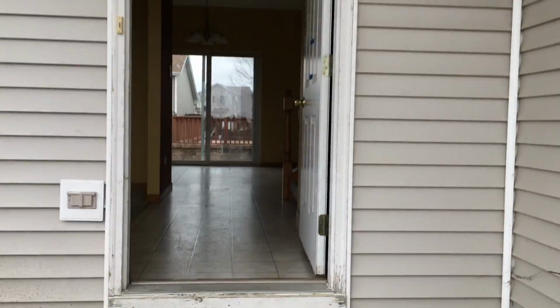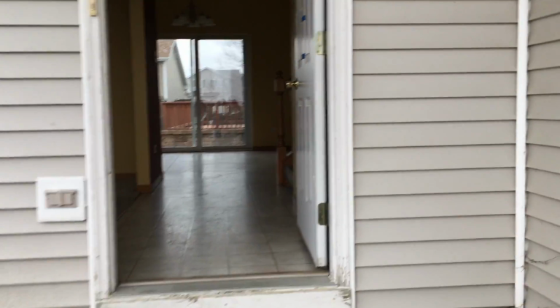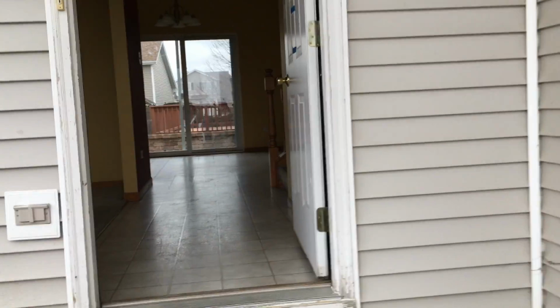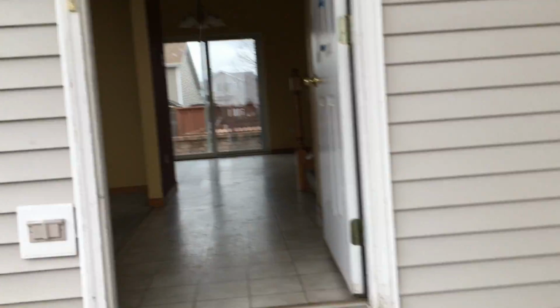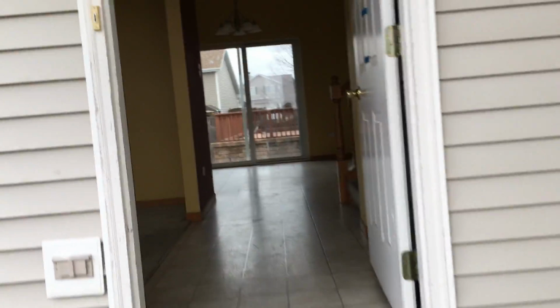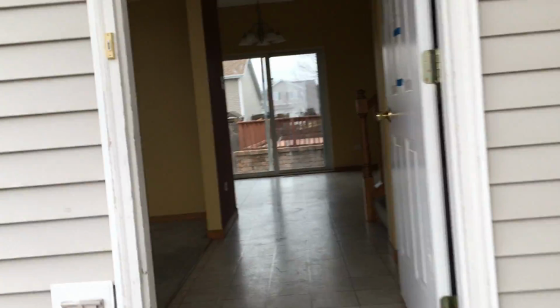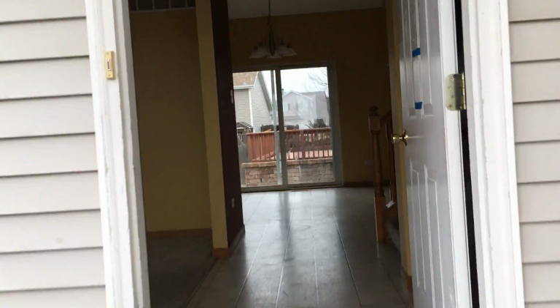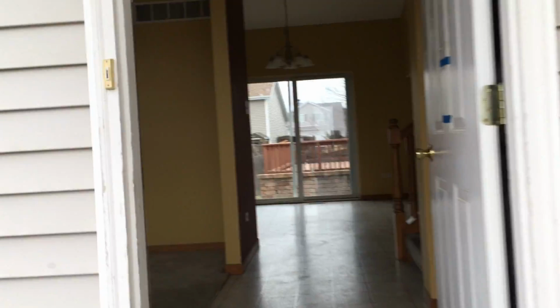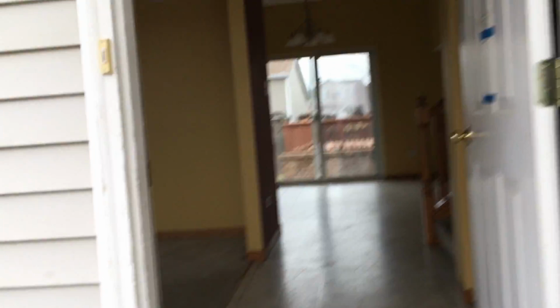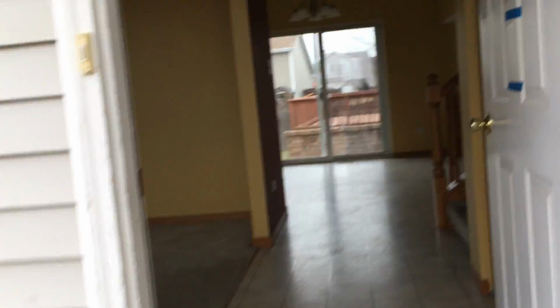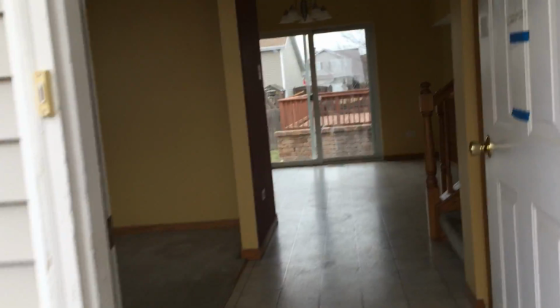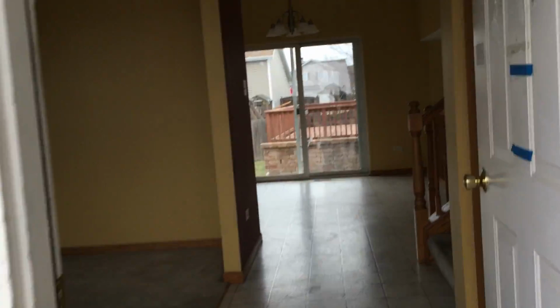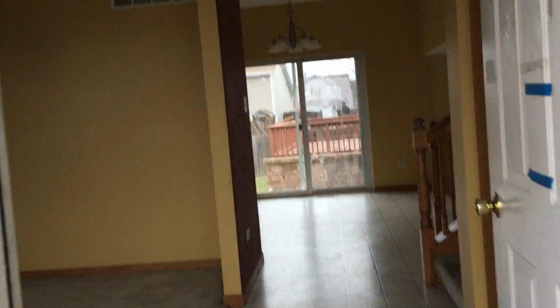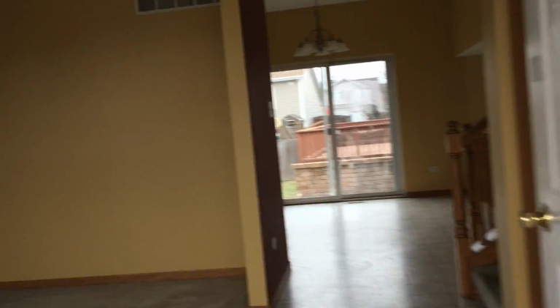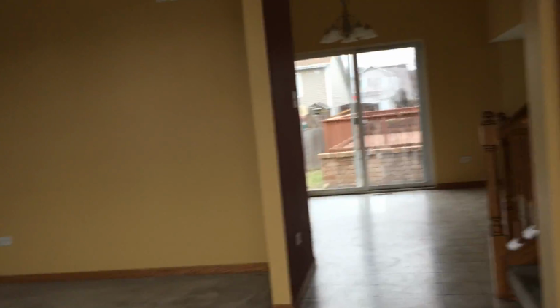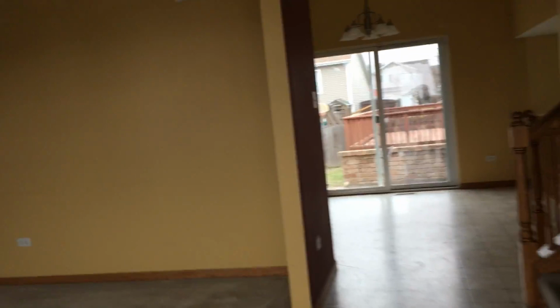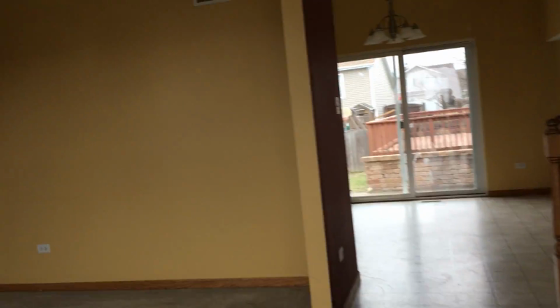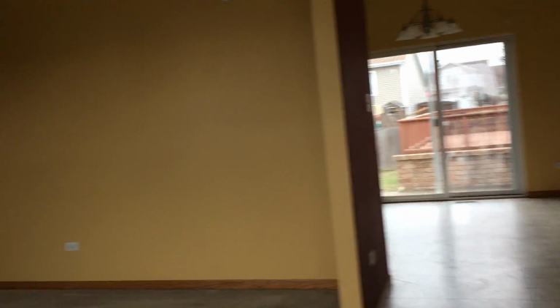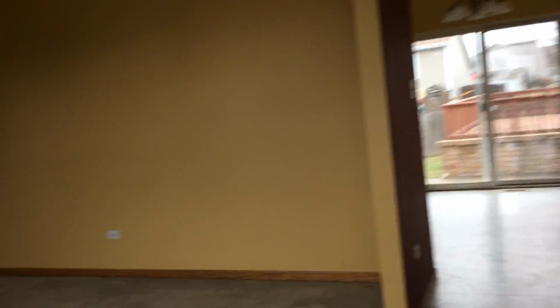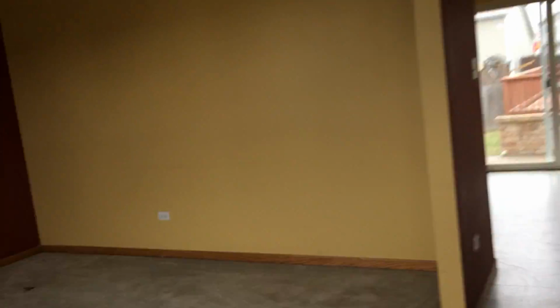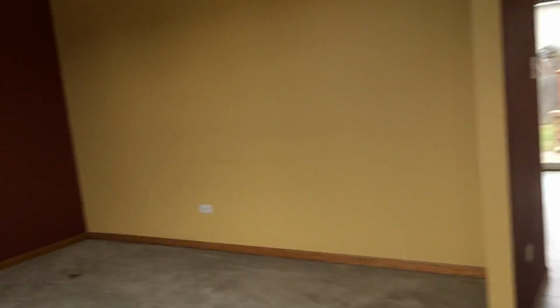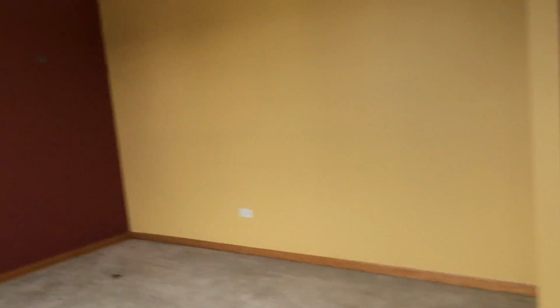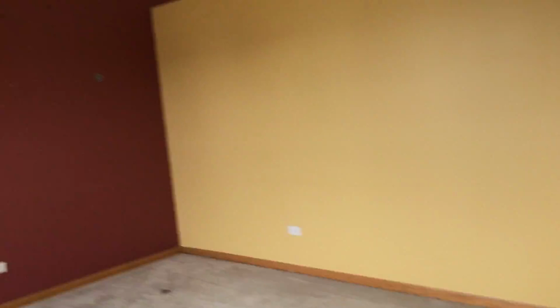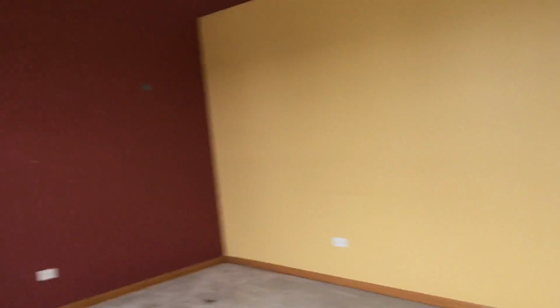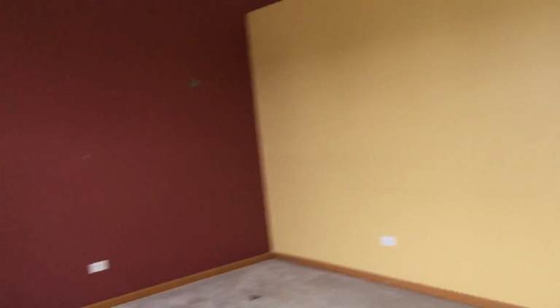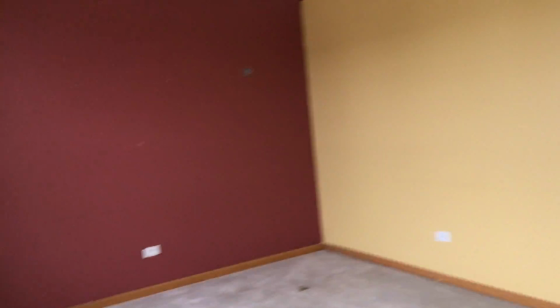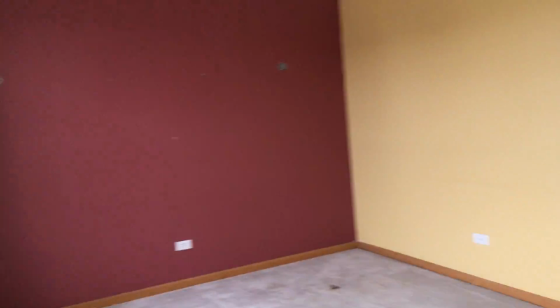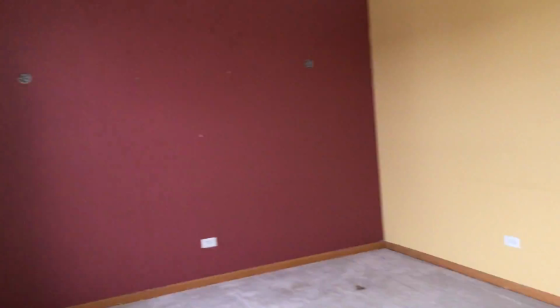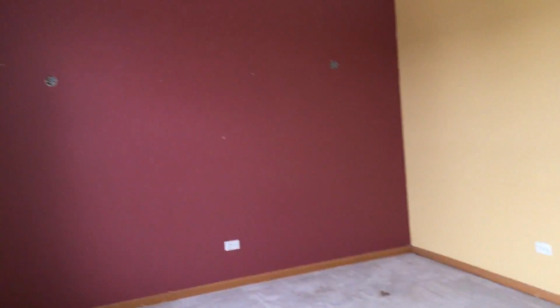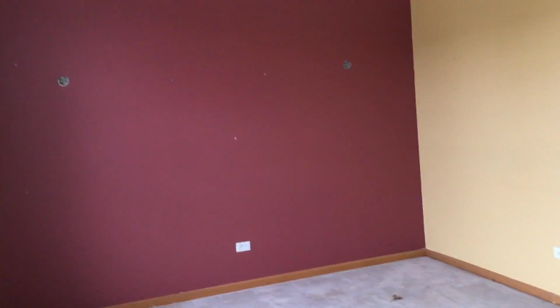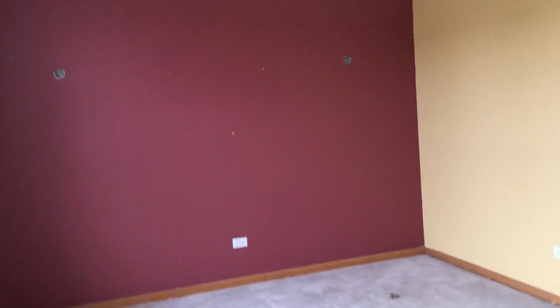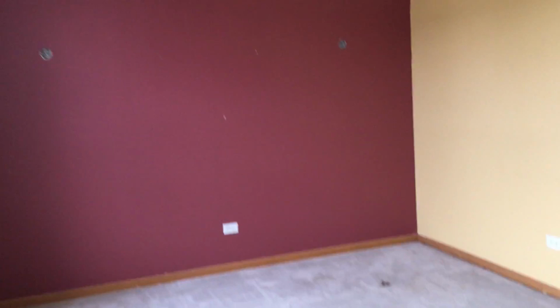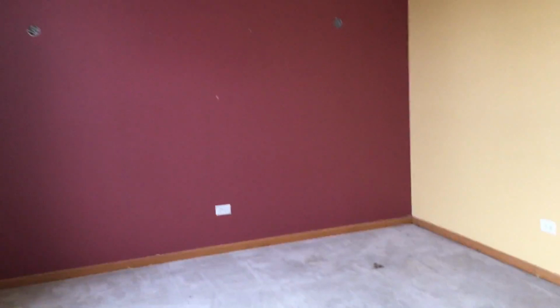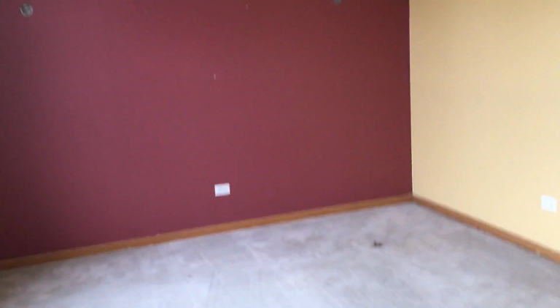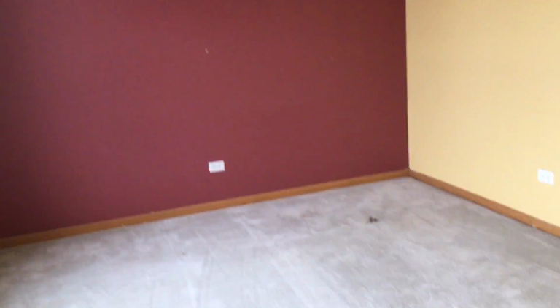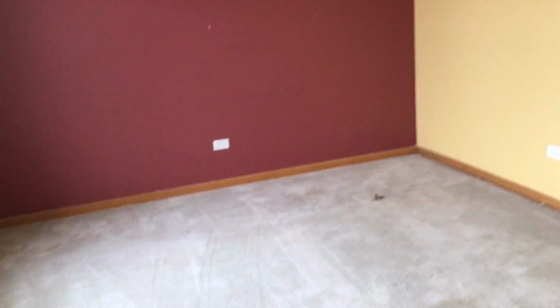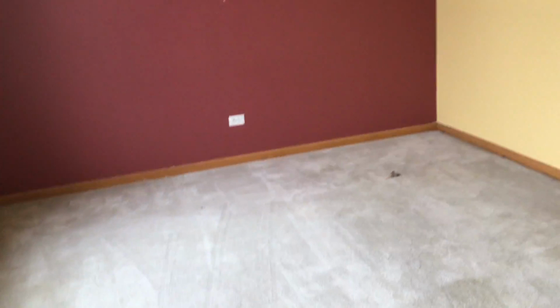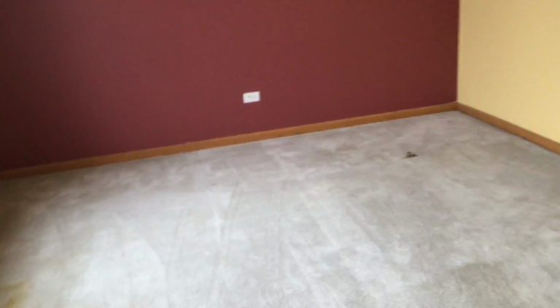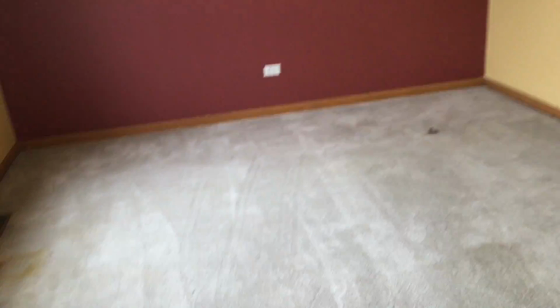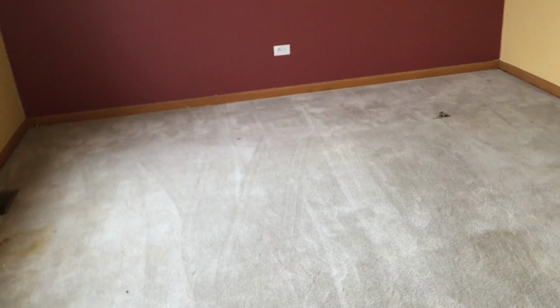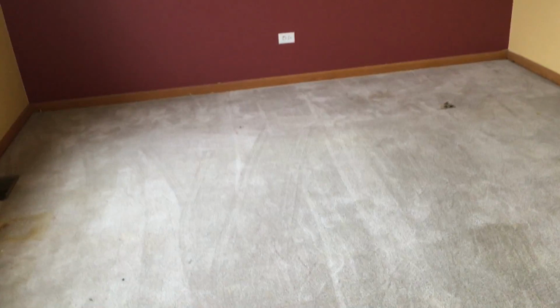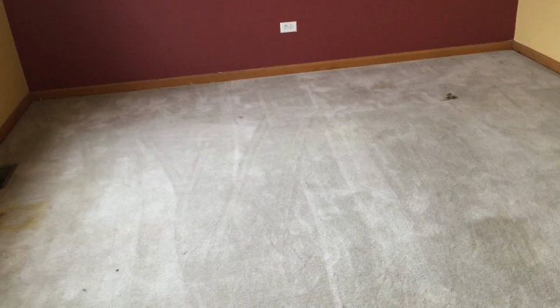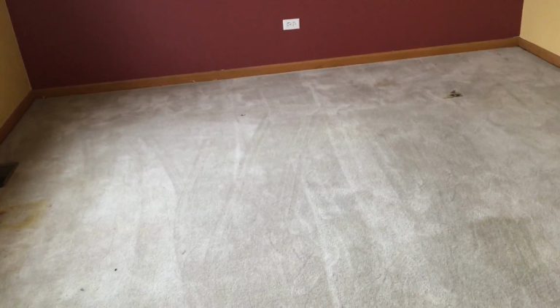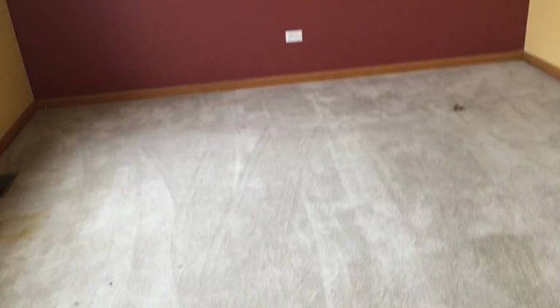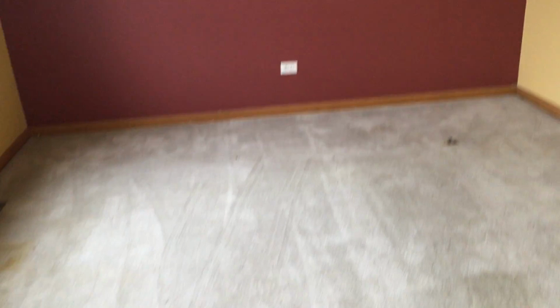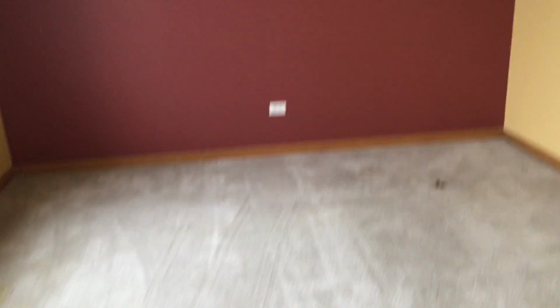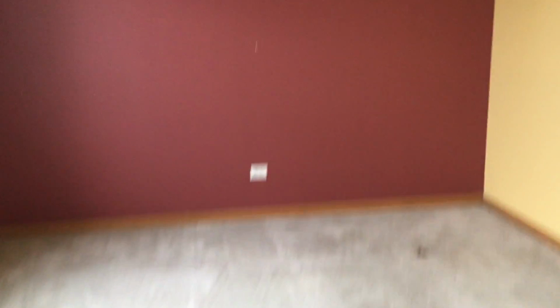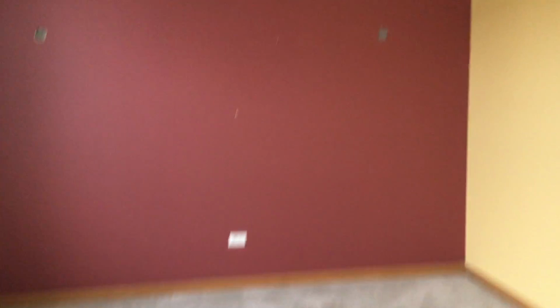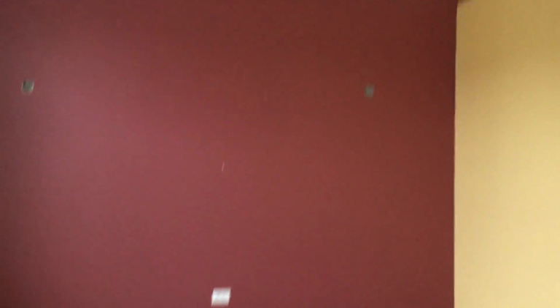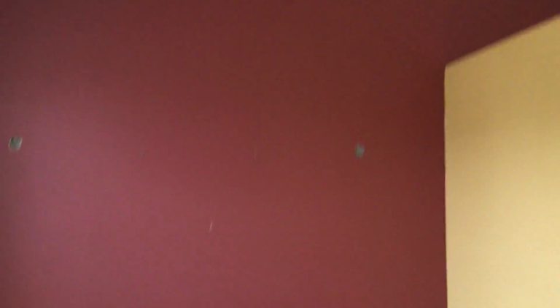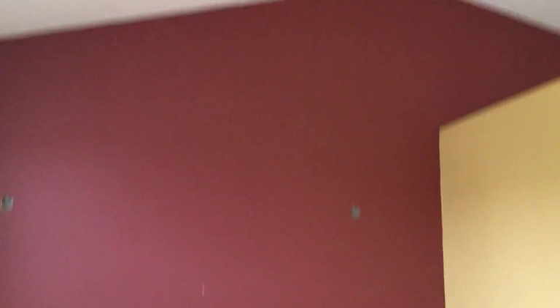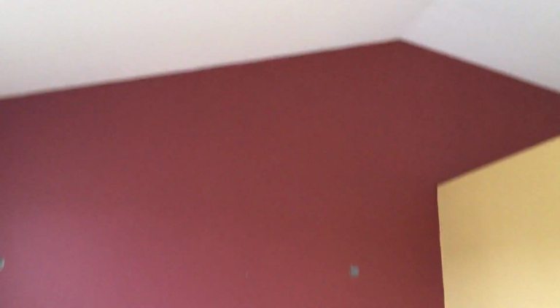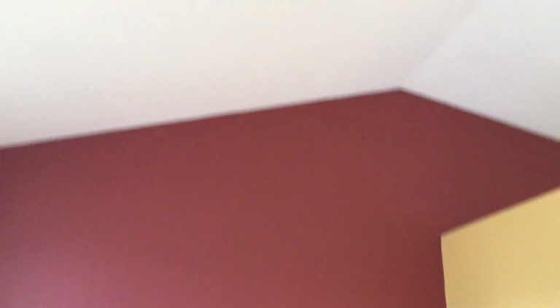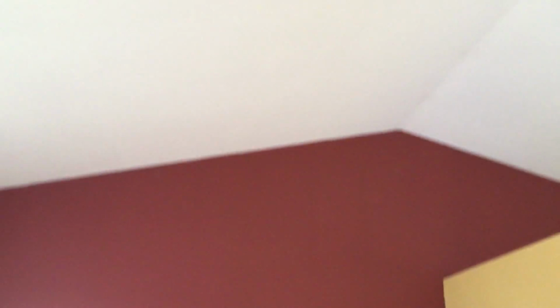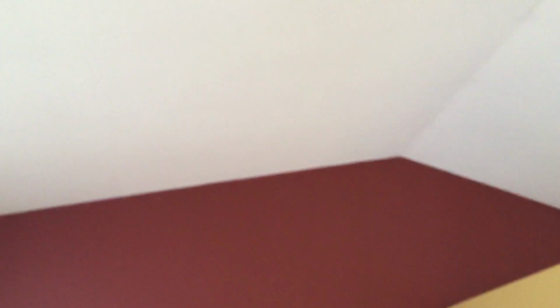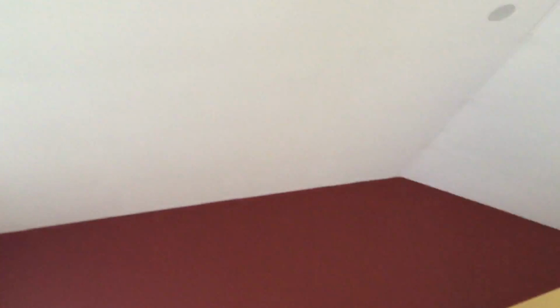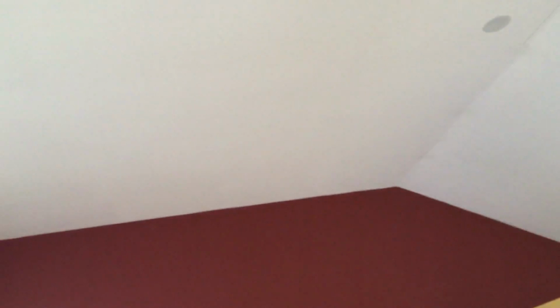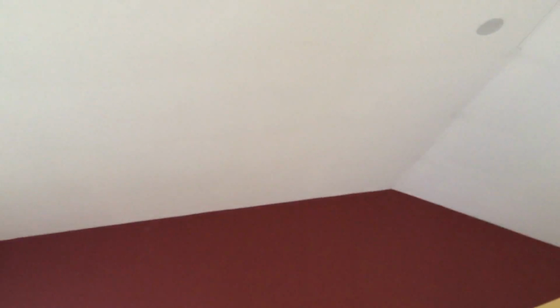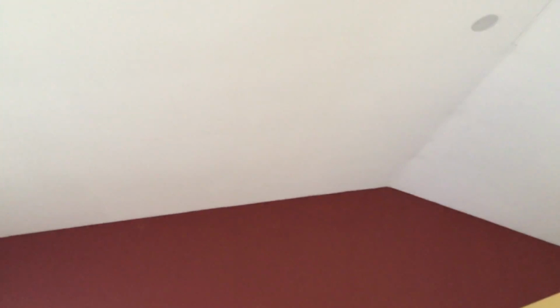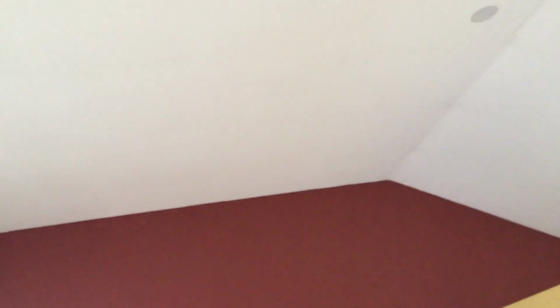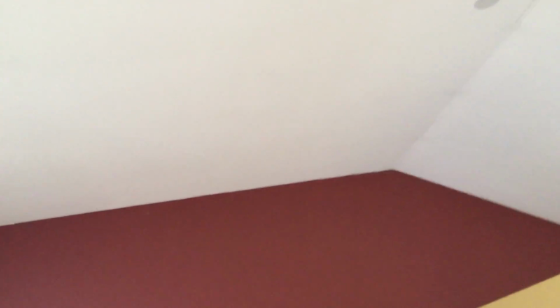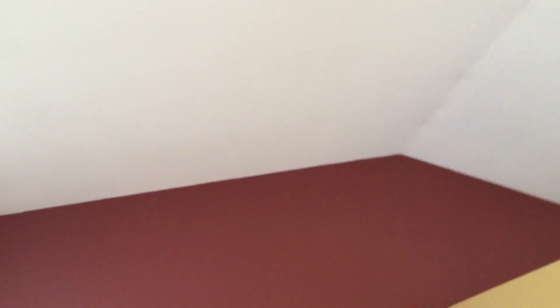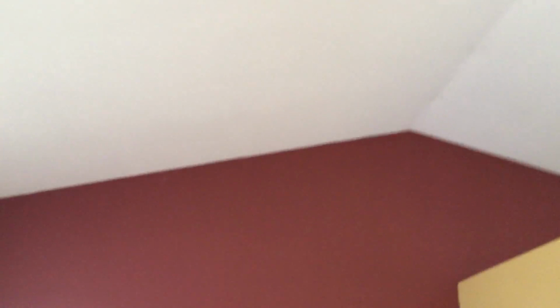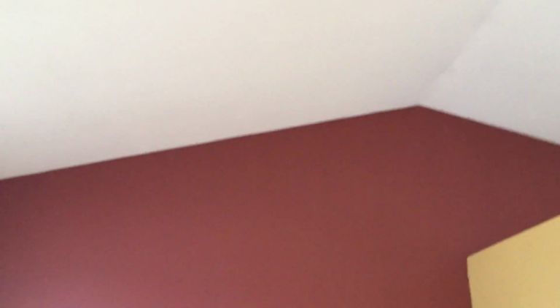So we come up into the home here, come into a living area. This area does have carpet and vaulted ceilings.